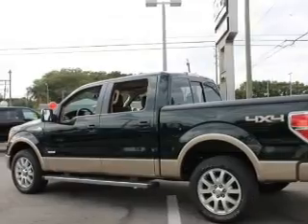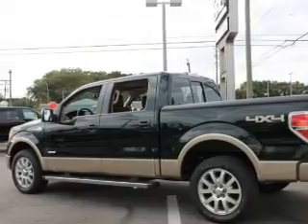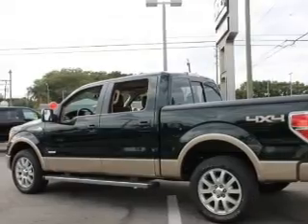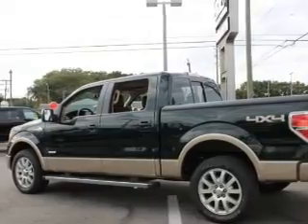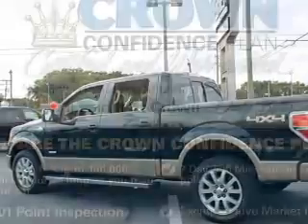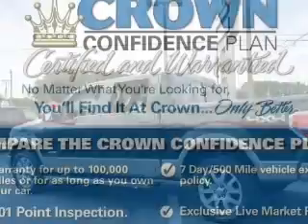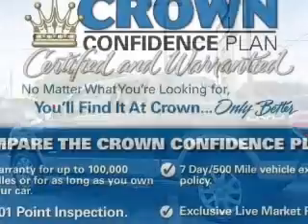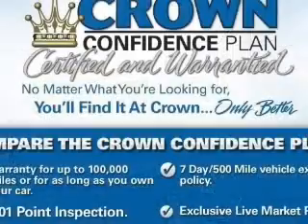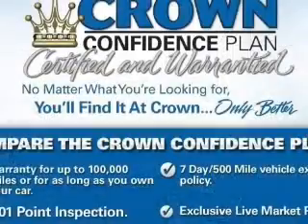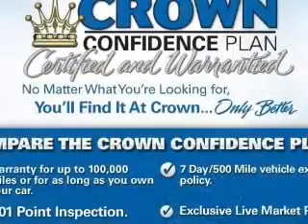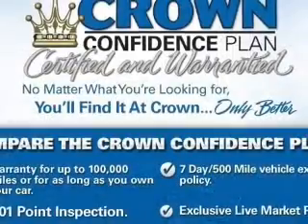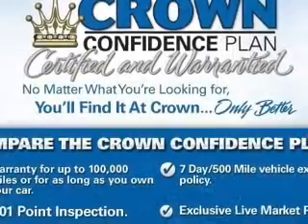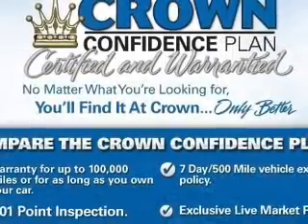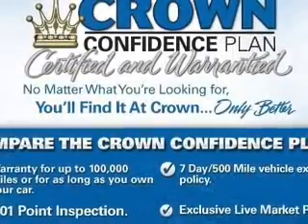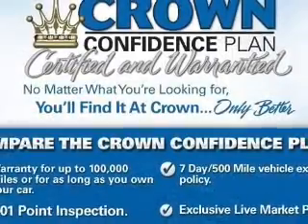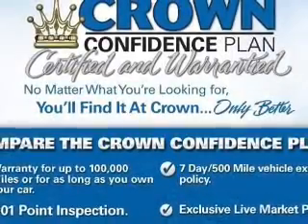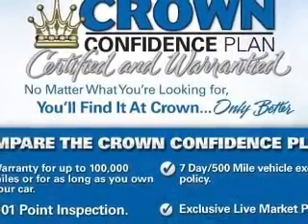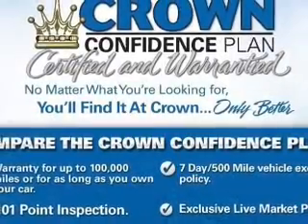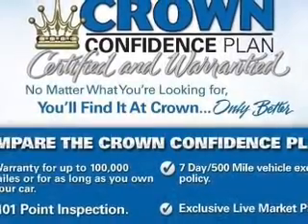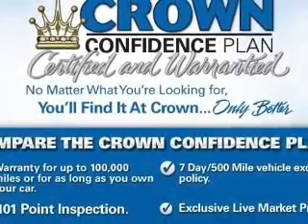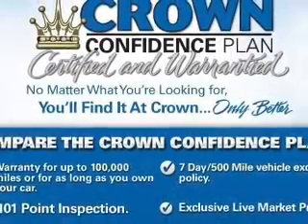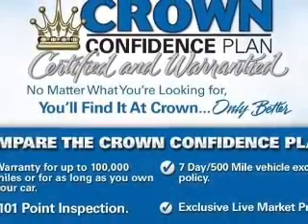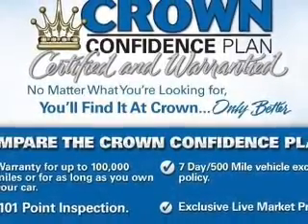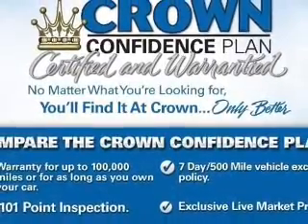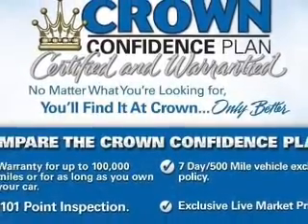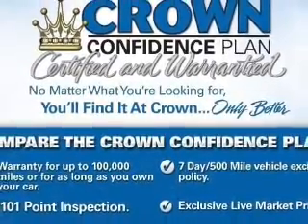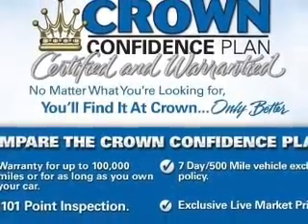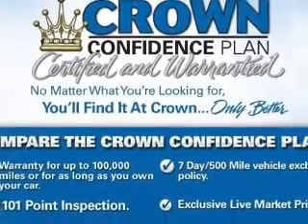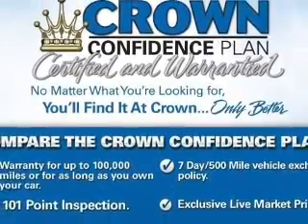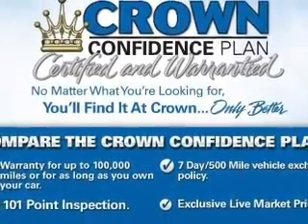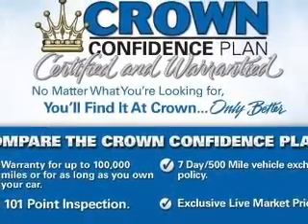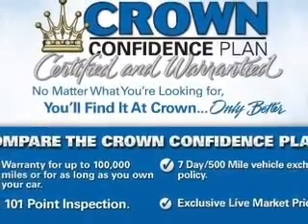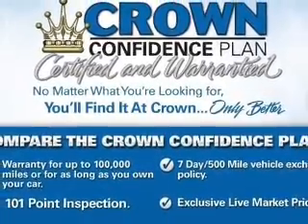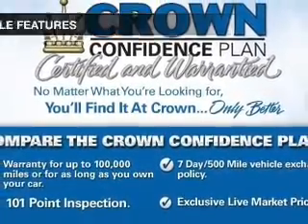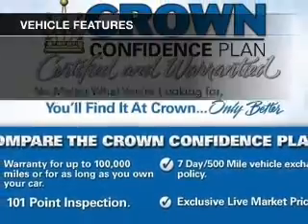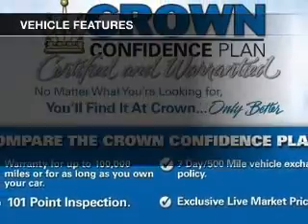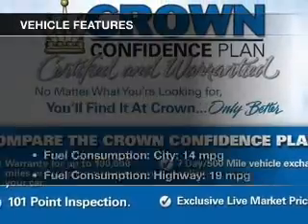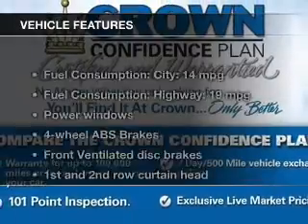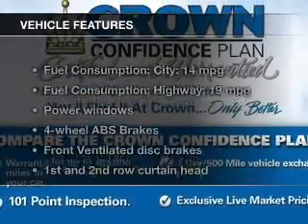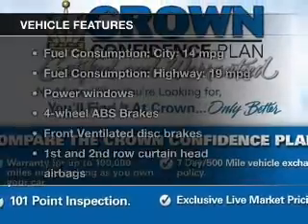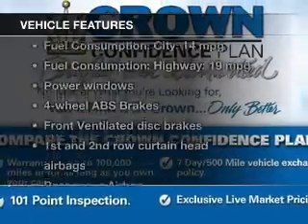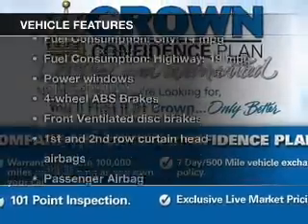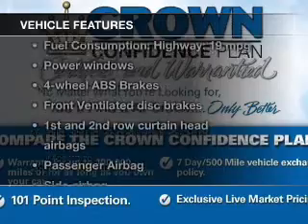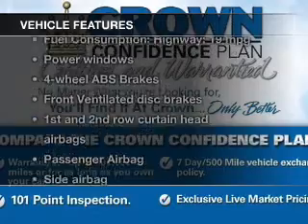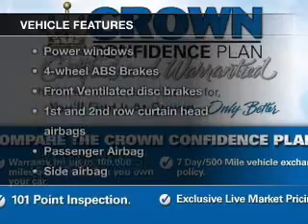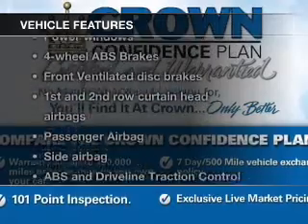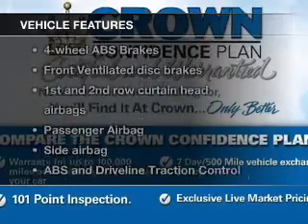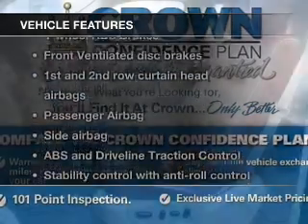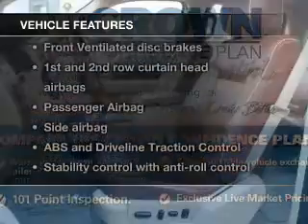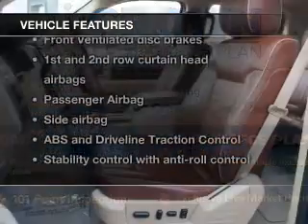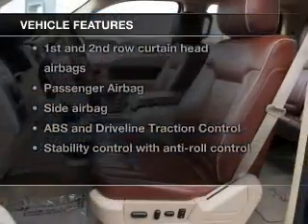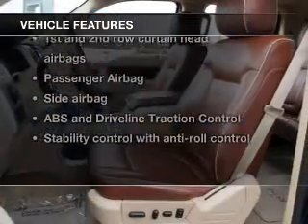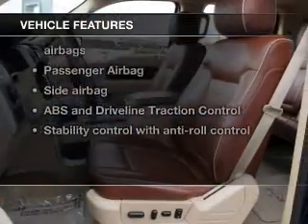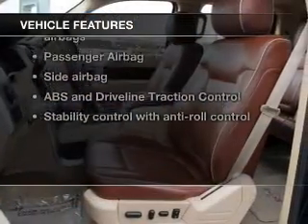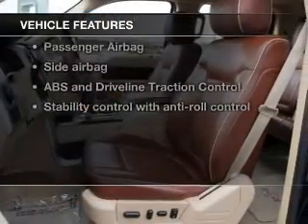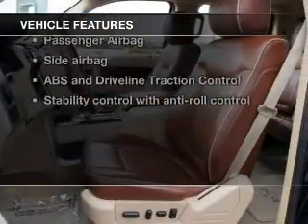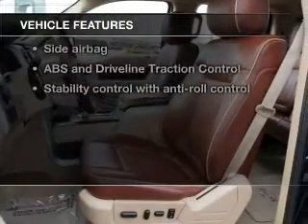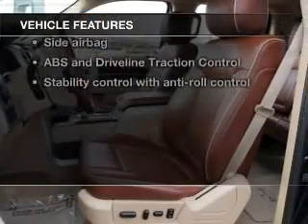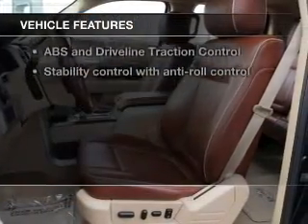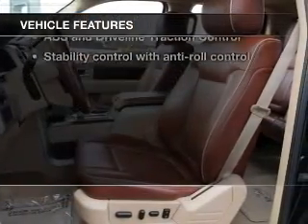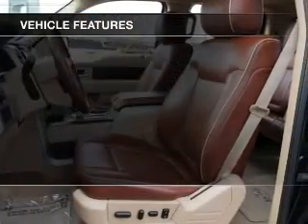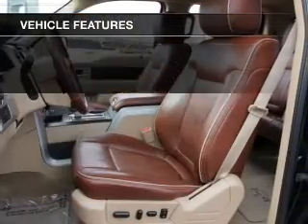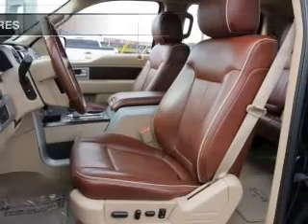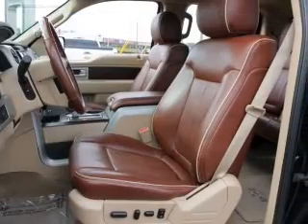Indulge in the comfort of heated seats. Pamper yourself with memory settings. Plus enjoy these notable features that are included in this vehicle.